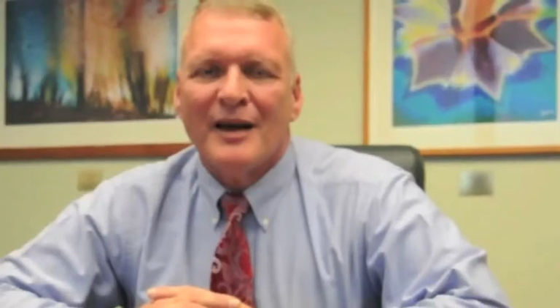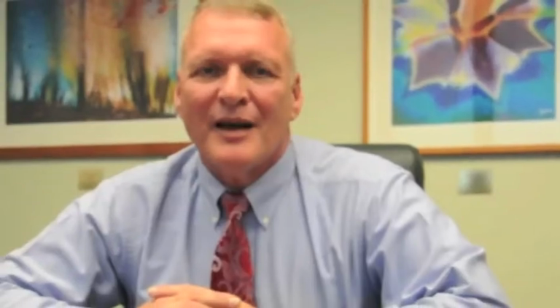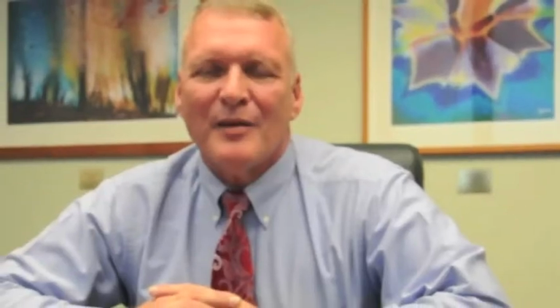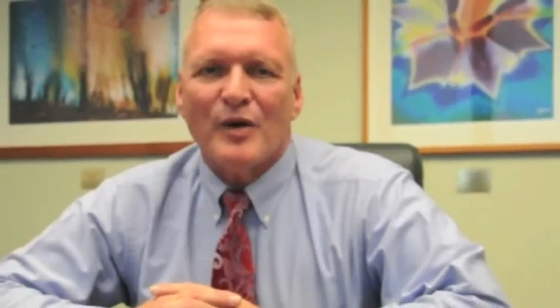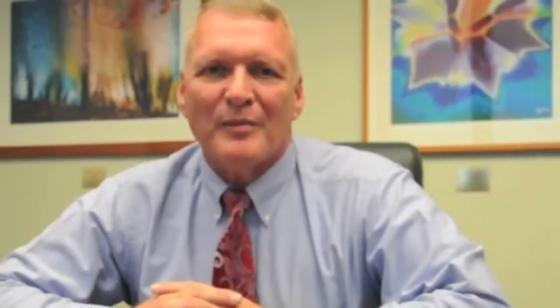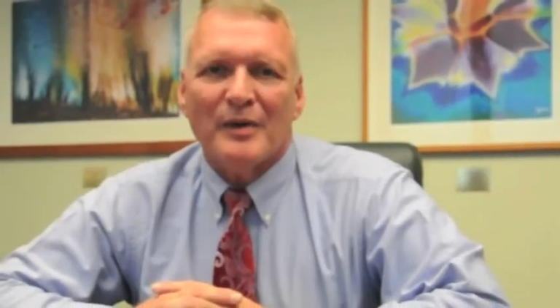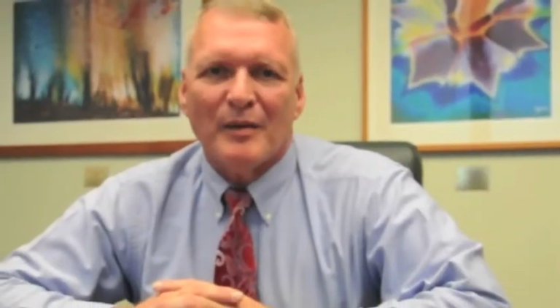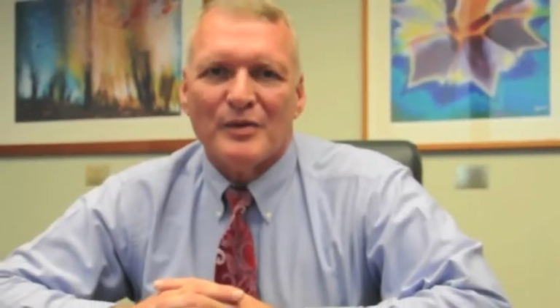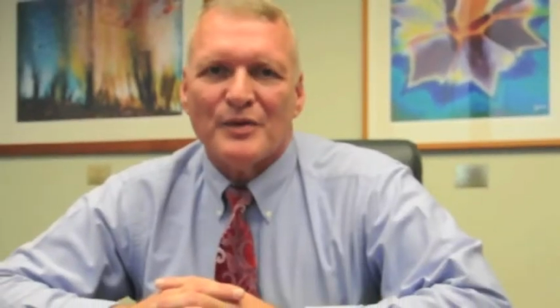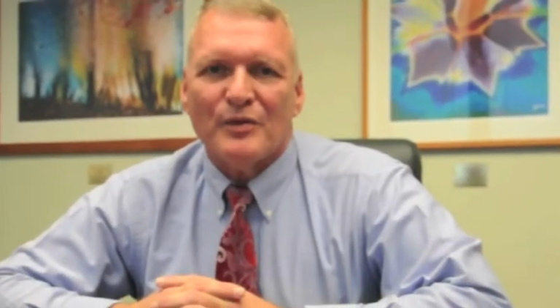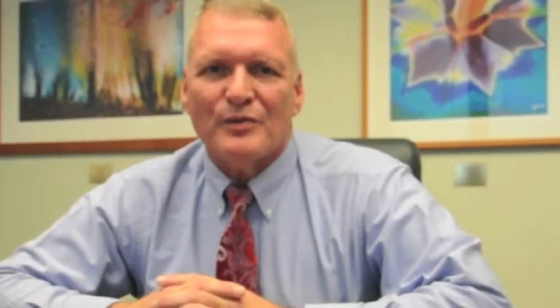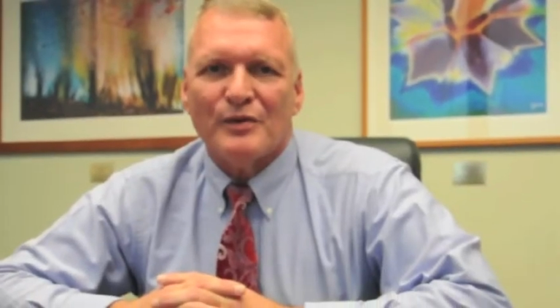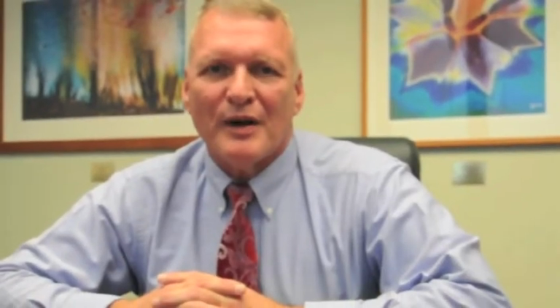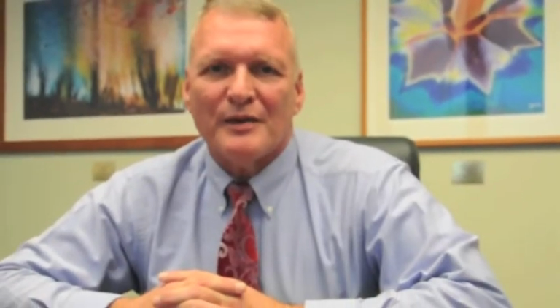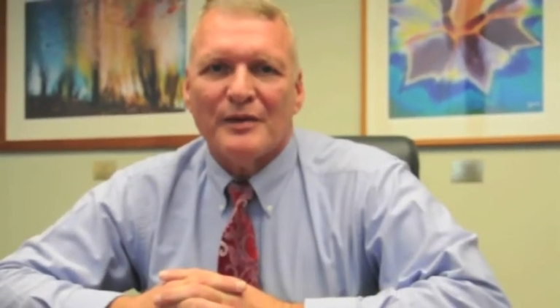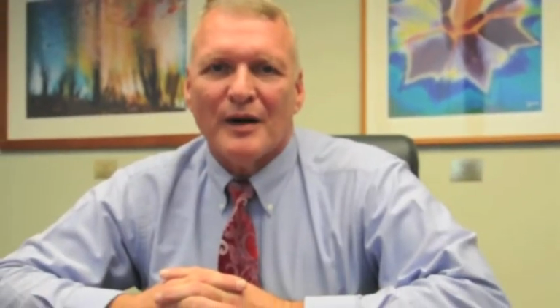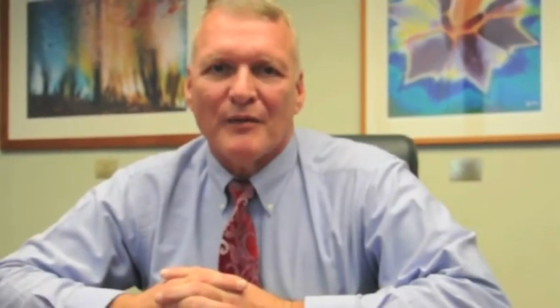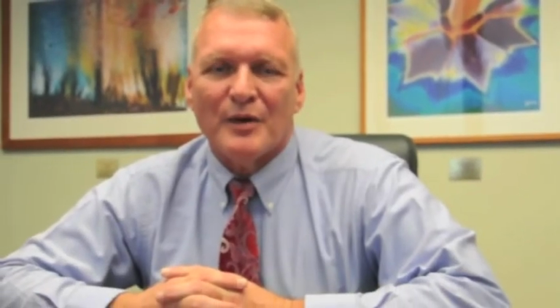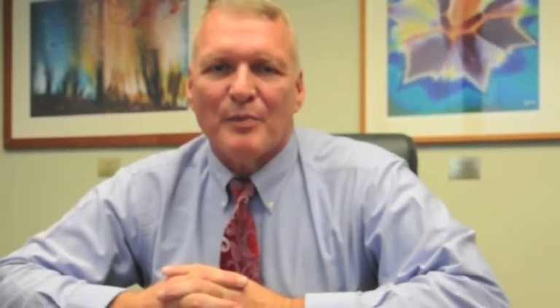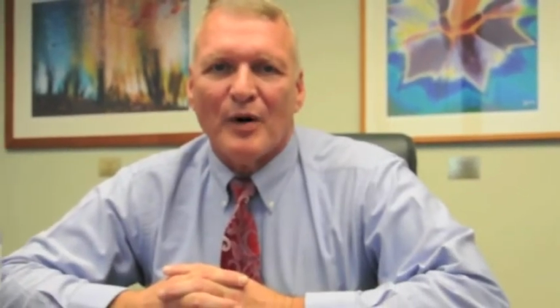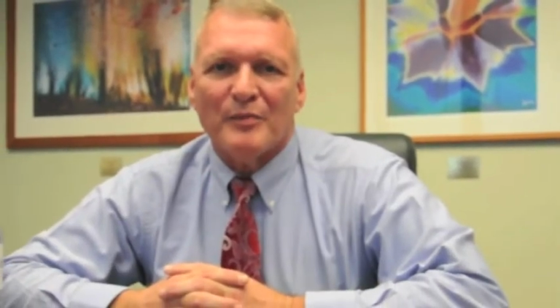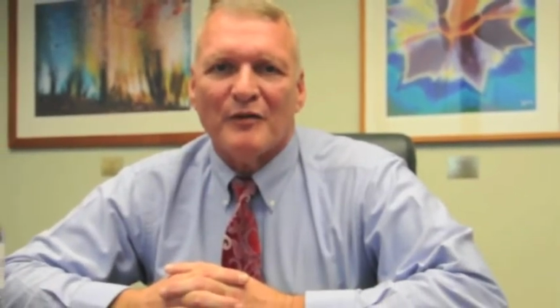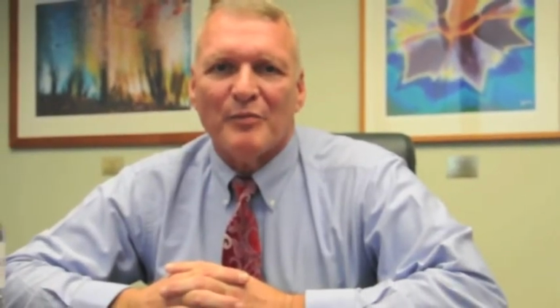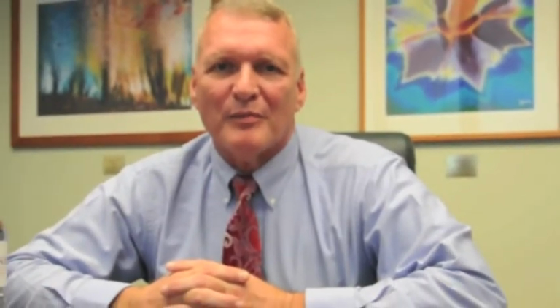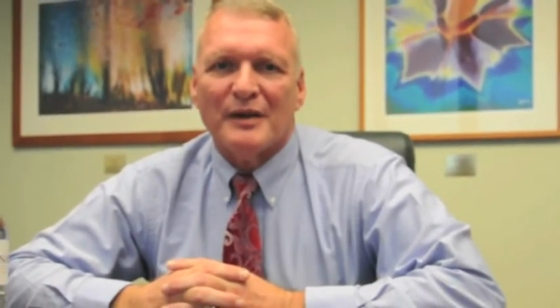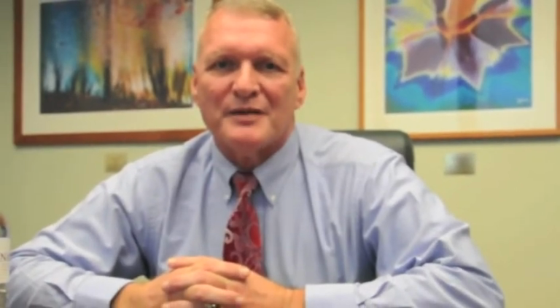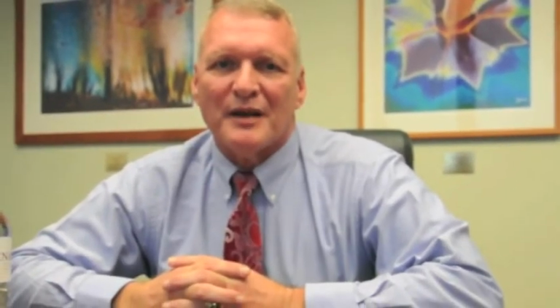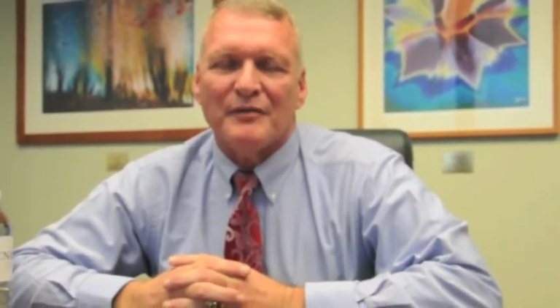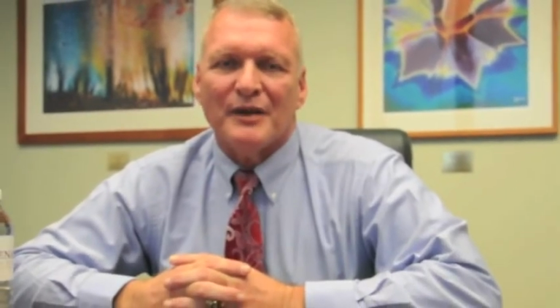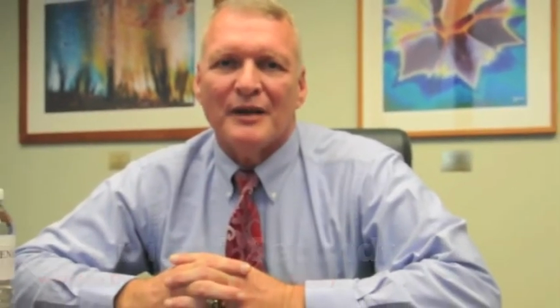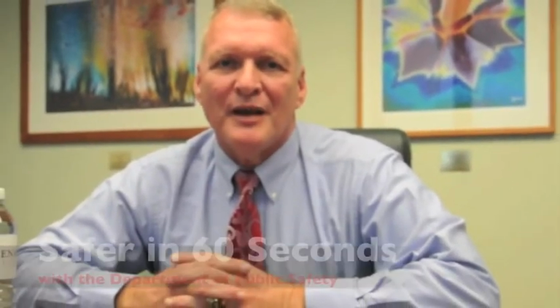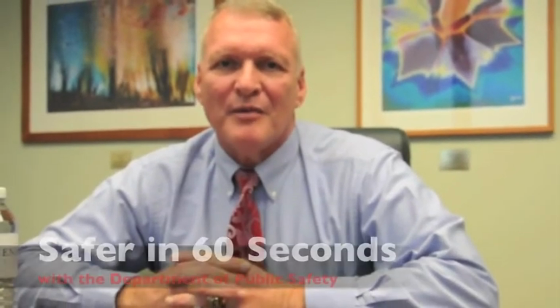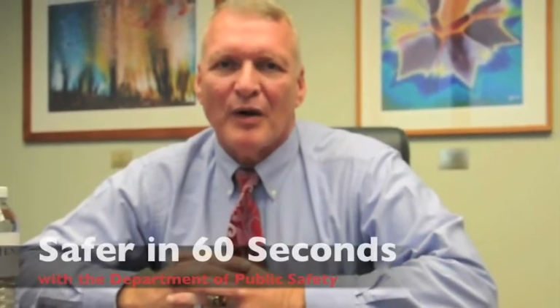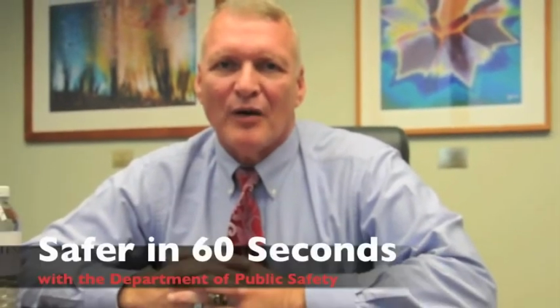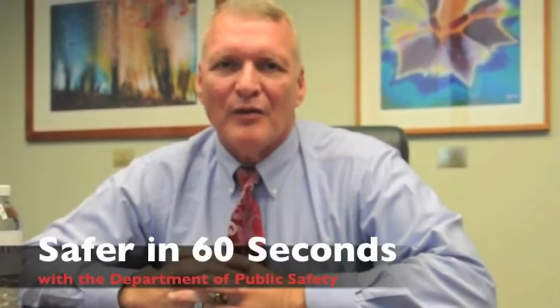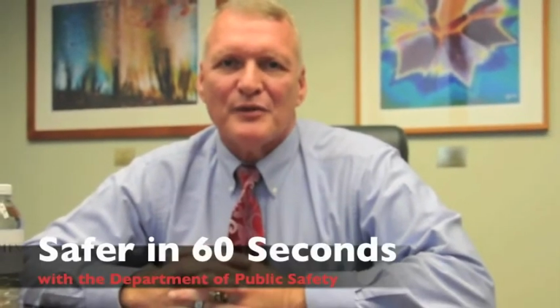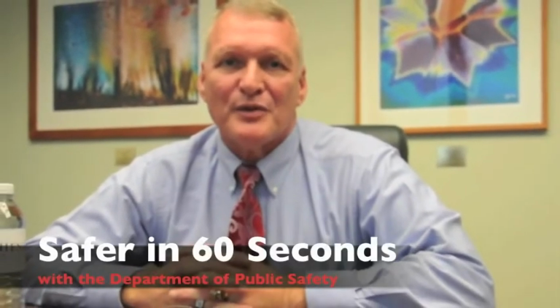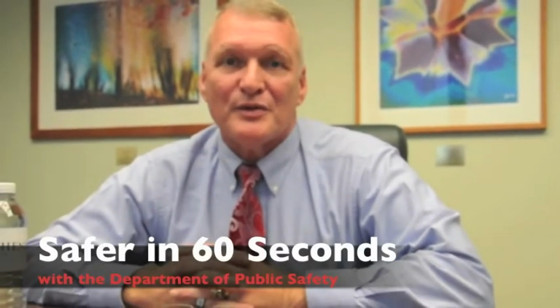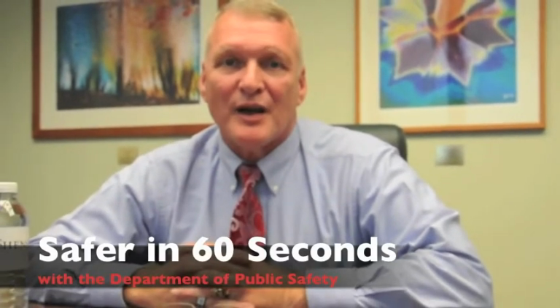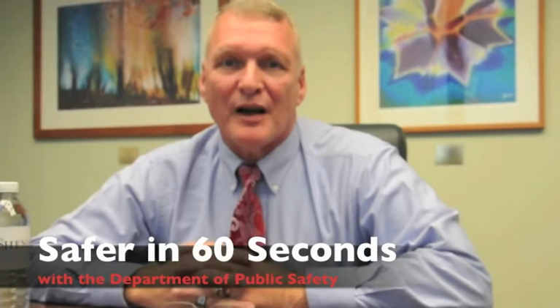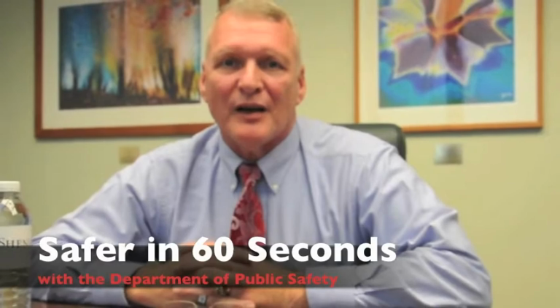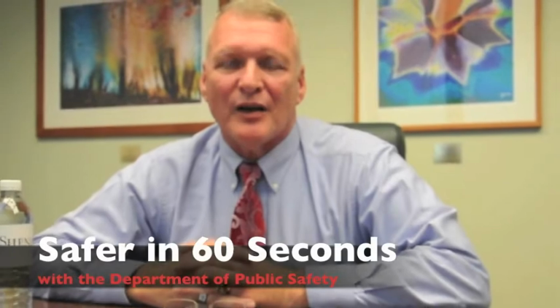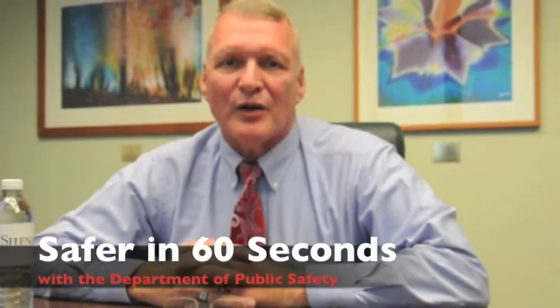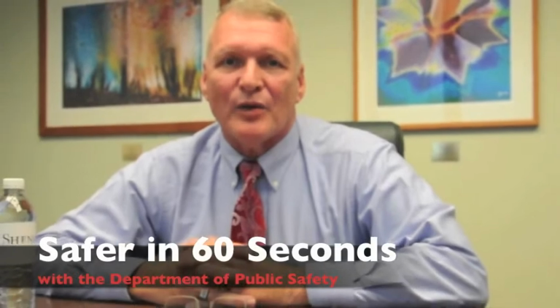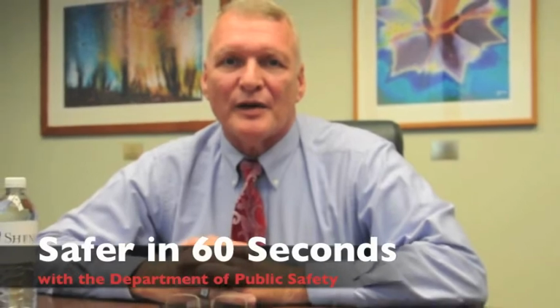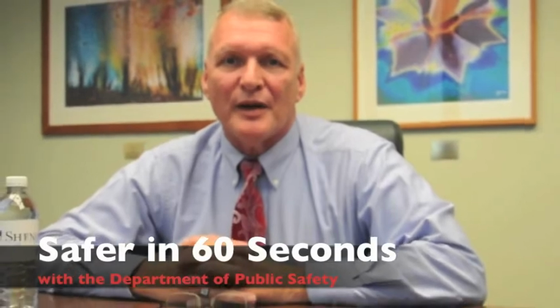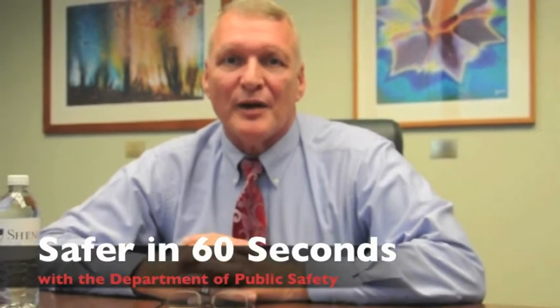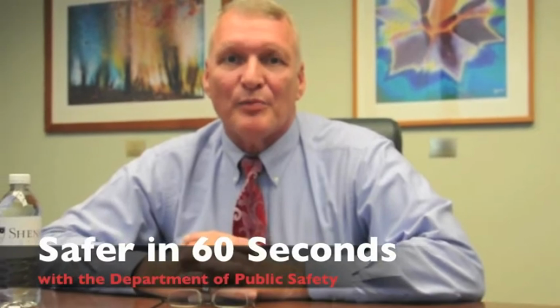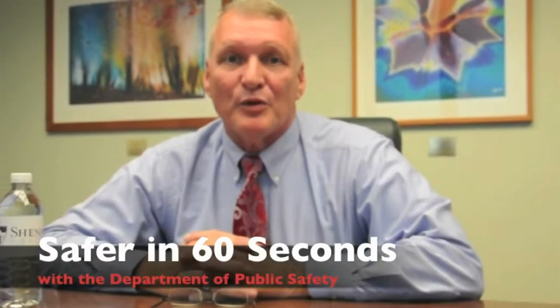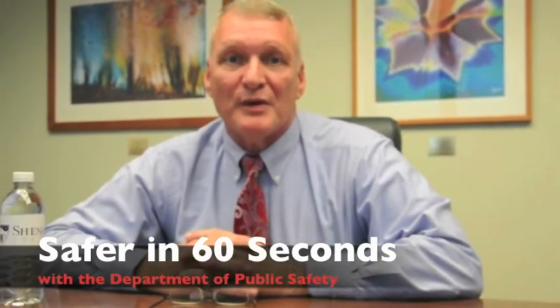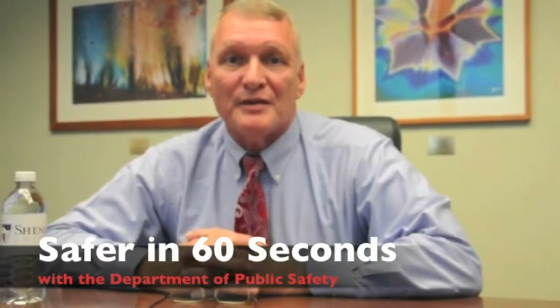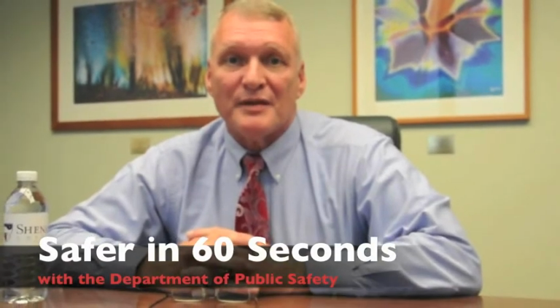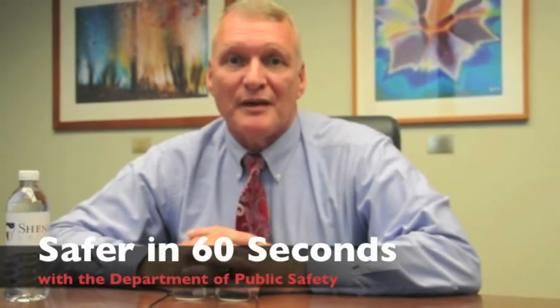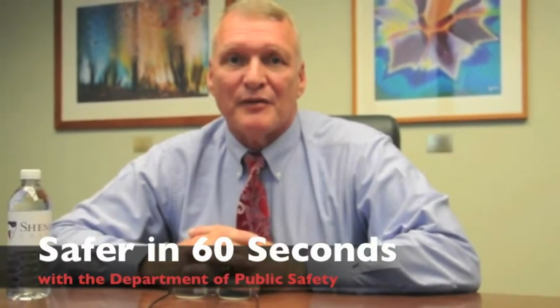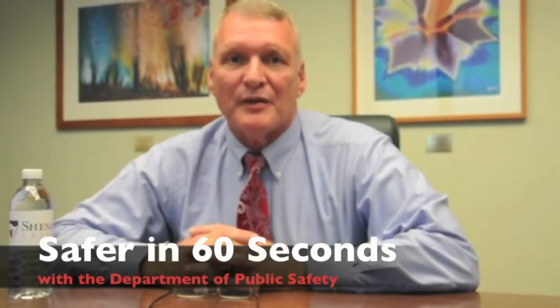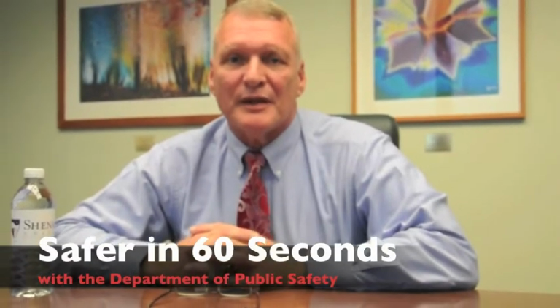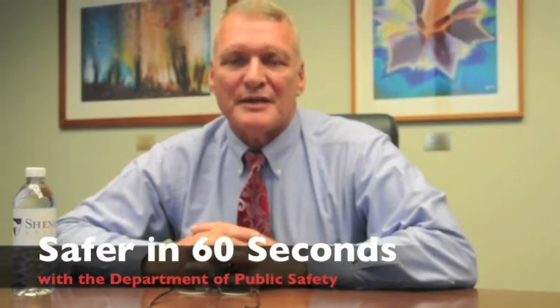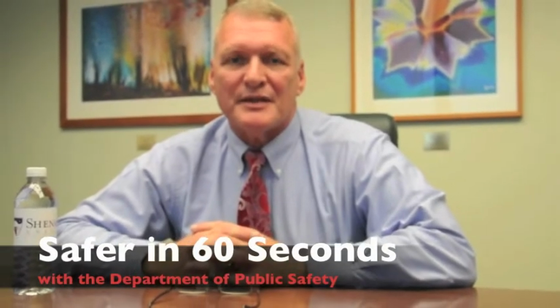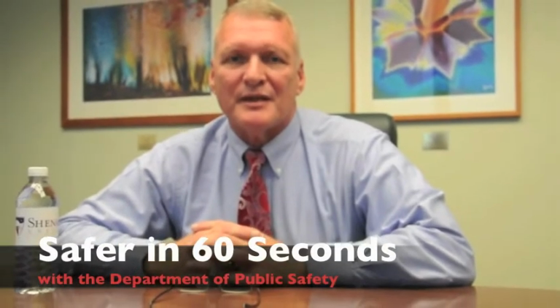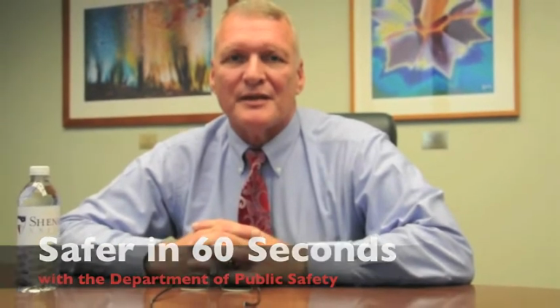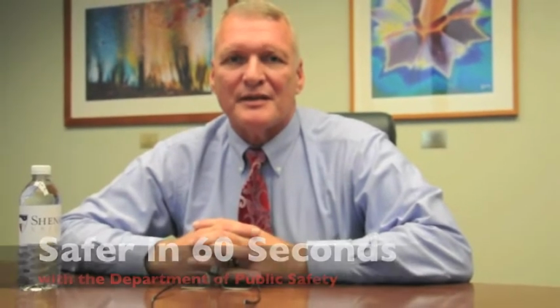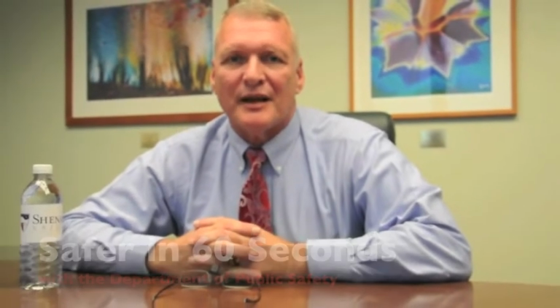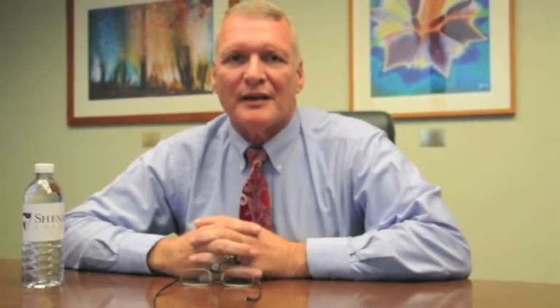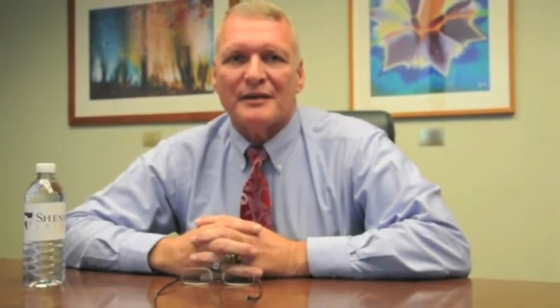I'm Robin Ebersole, Director of the Department of Public Safety. My officers and I are going to help you be safer in 60 seconds.